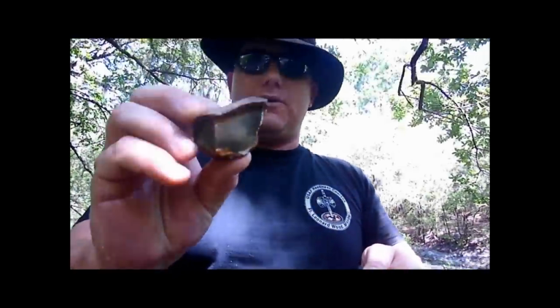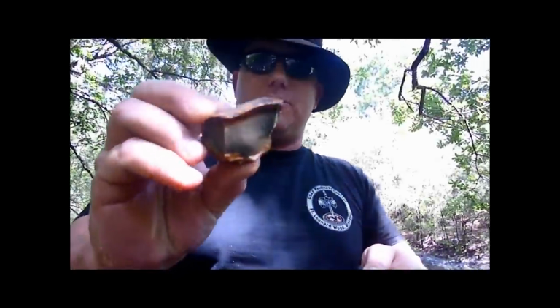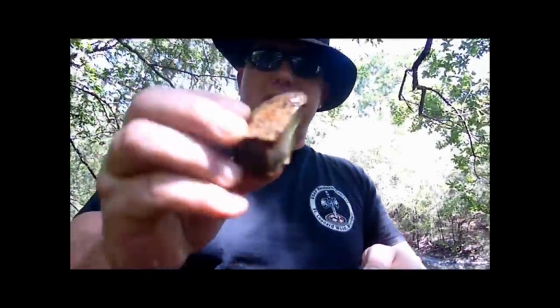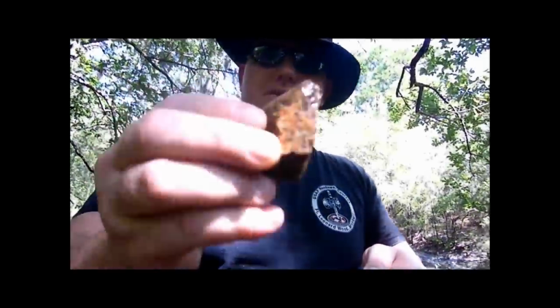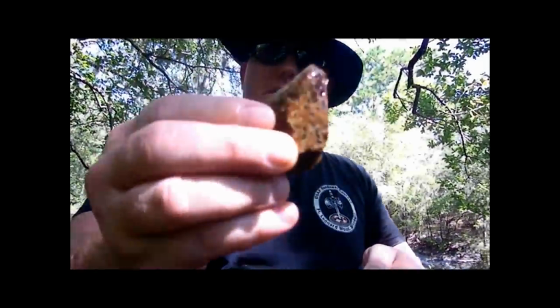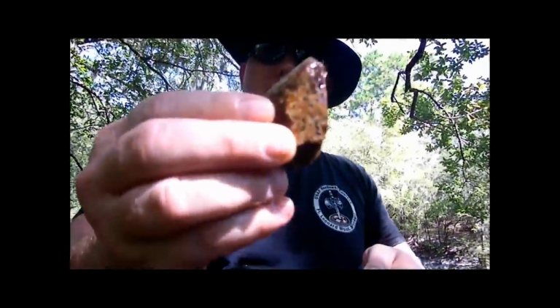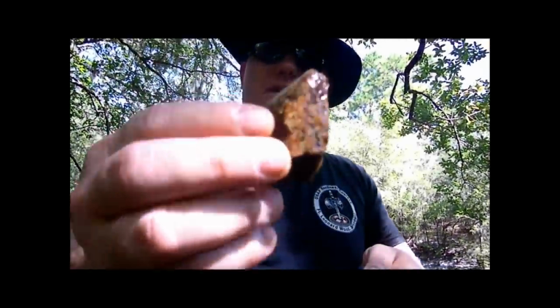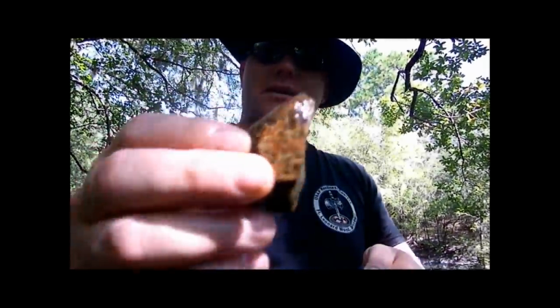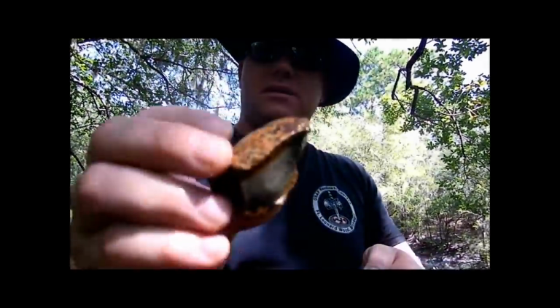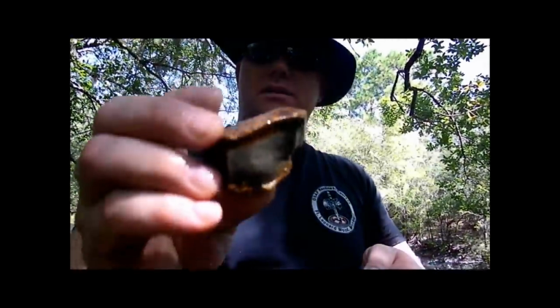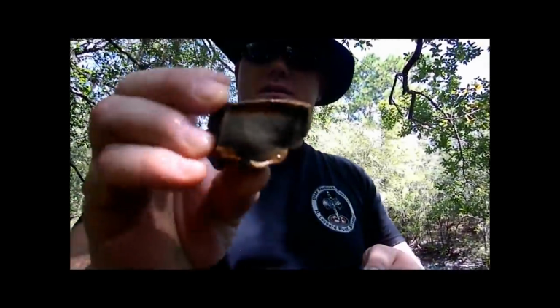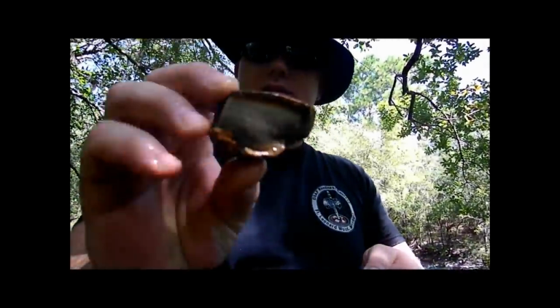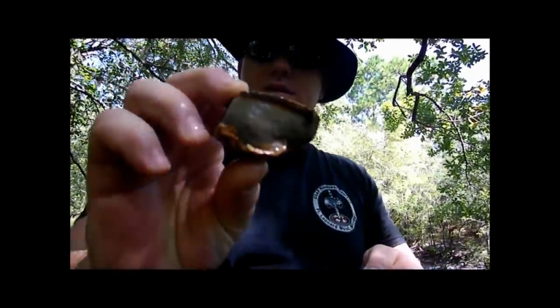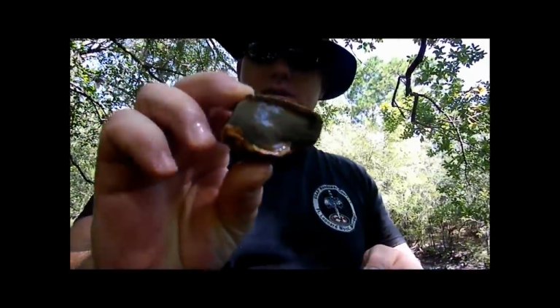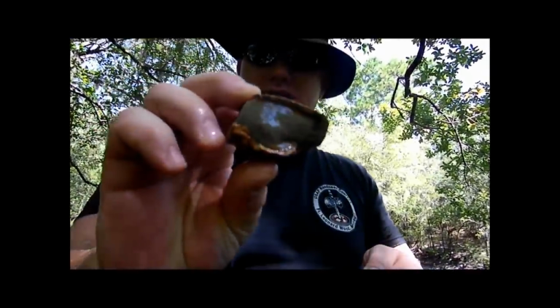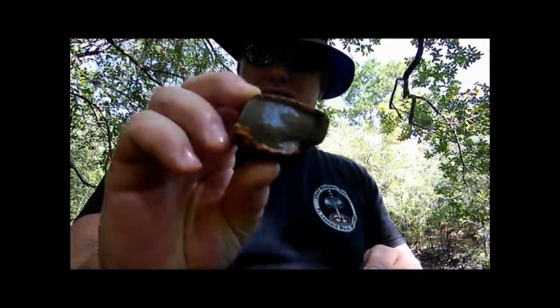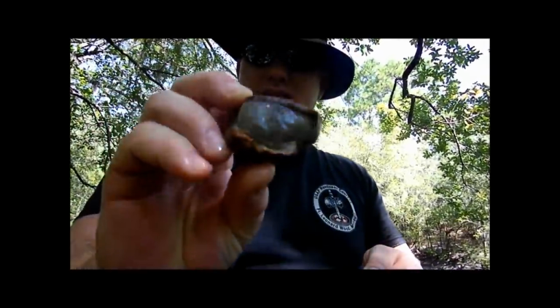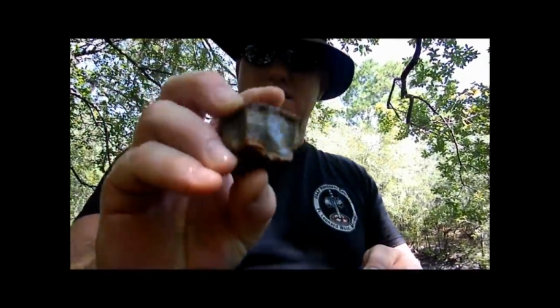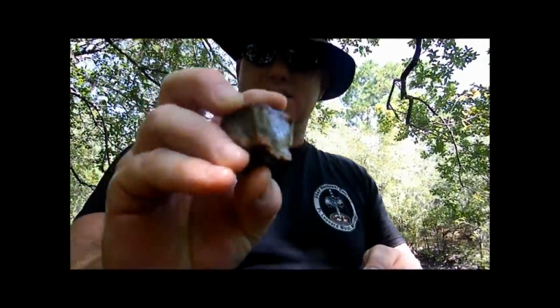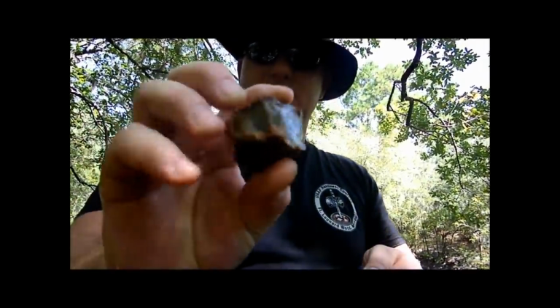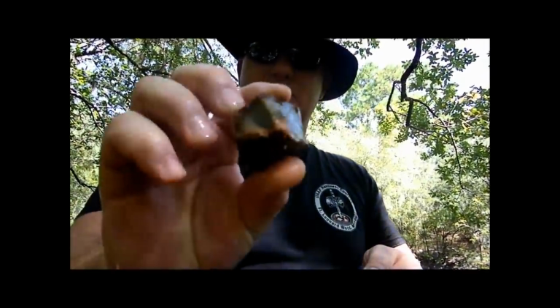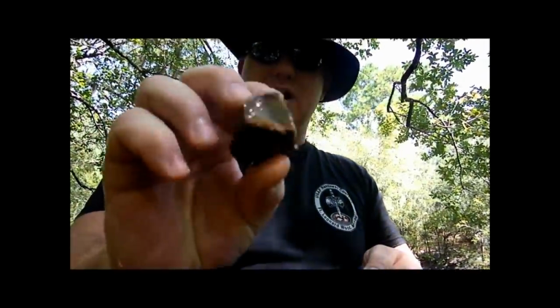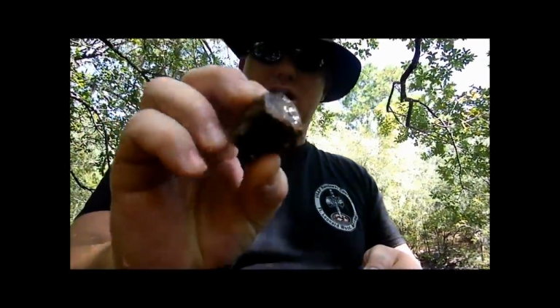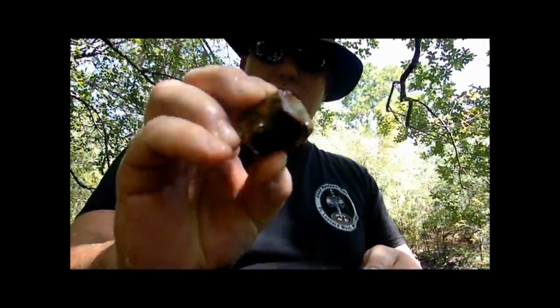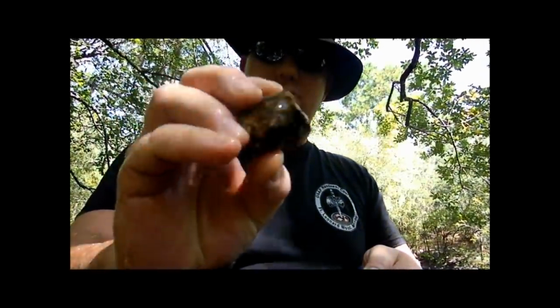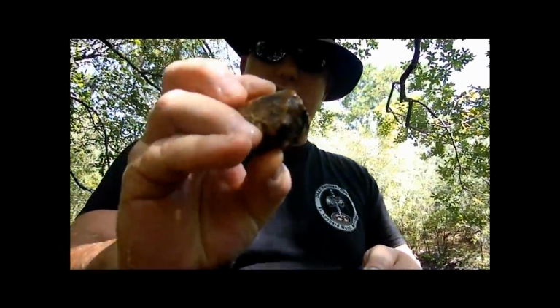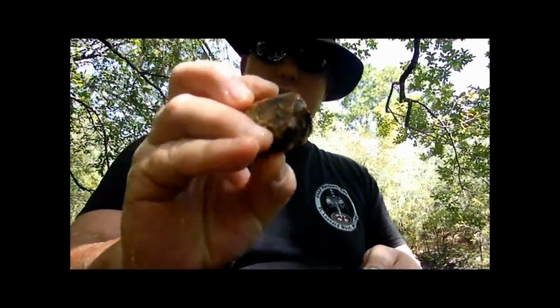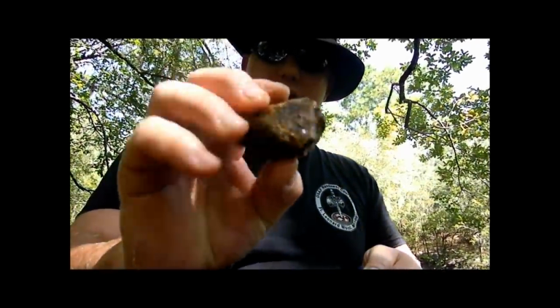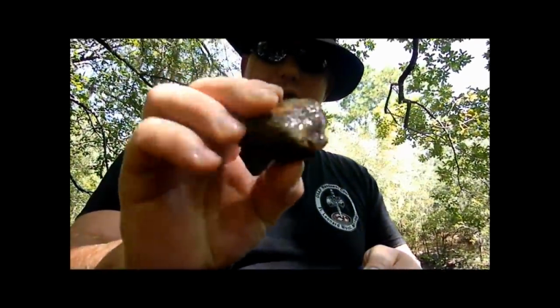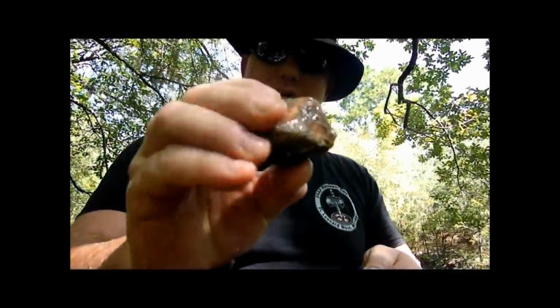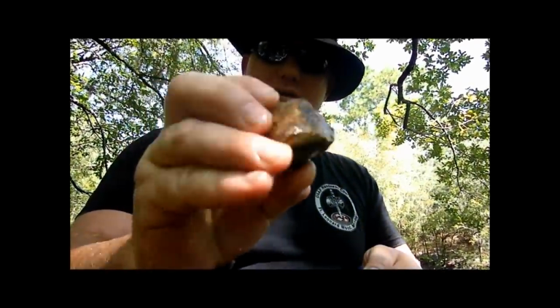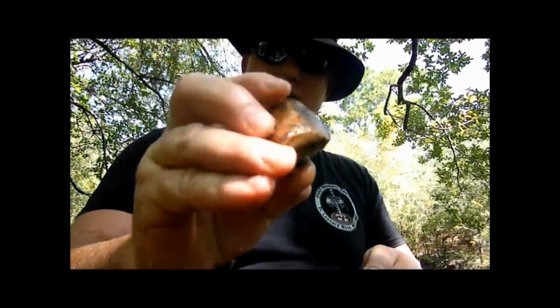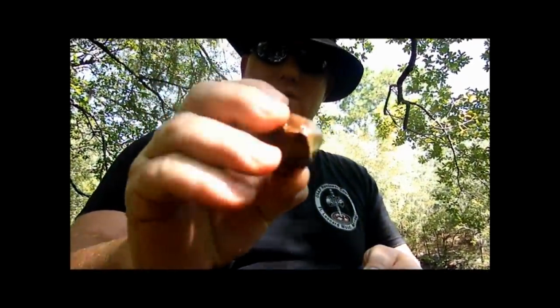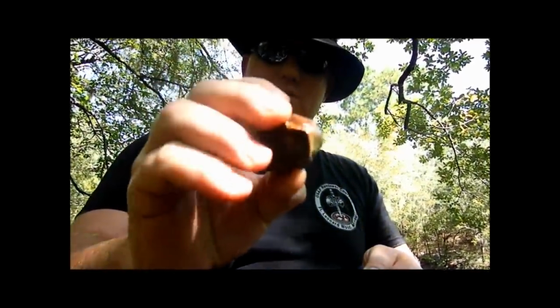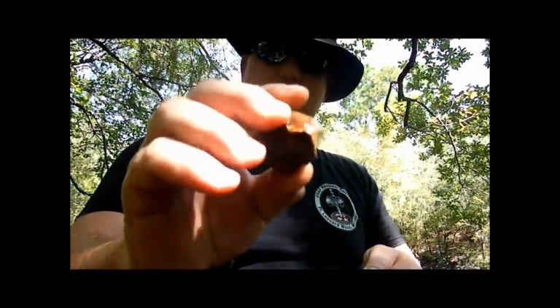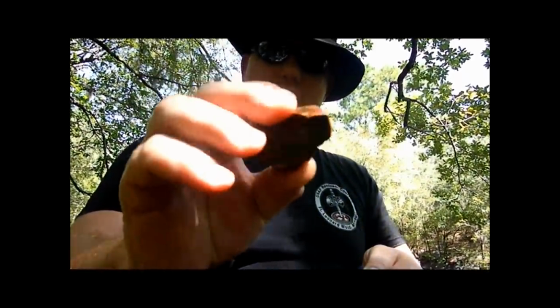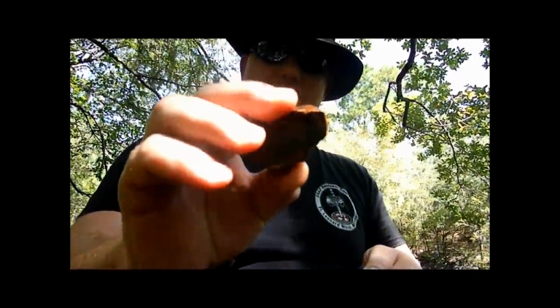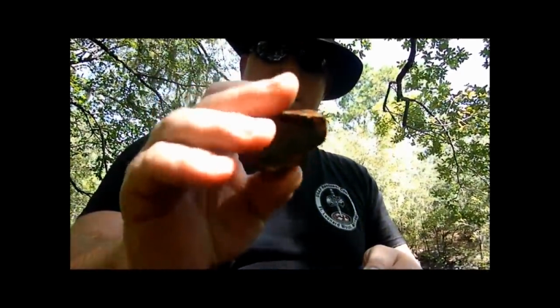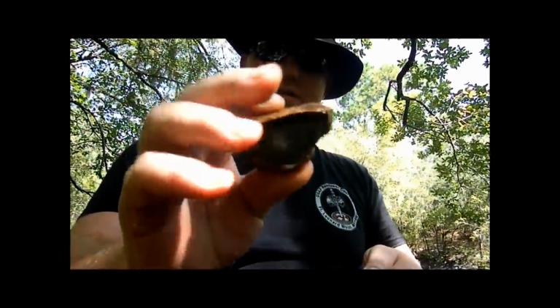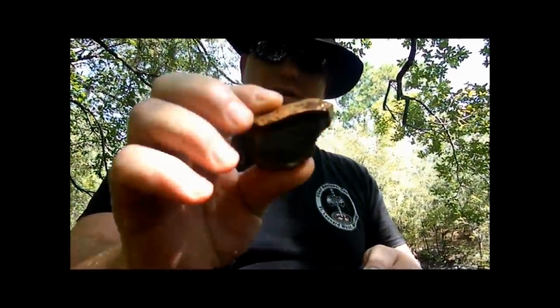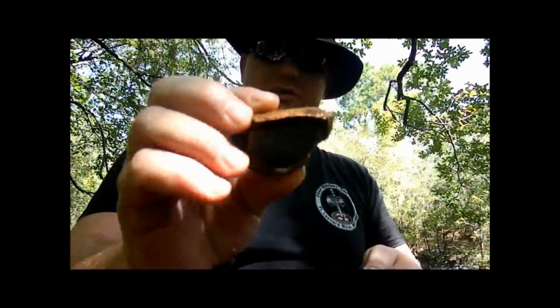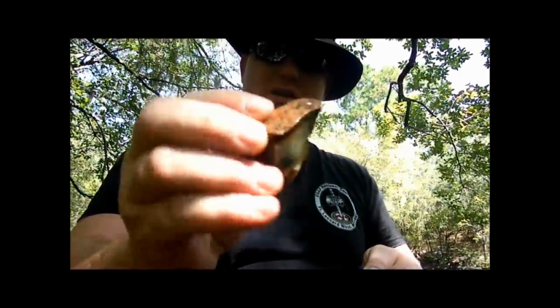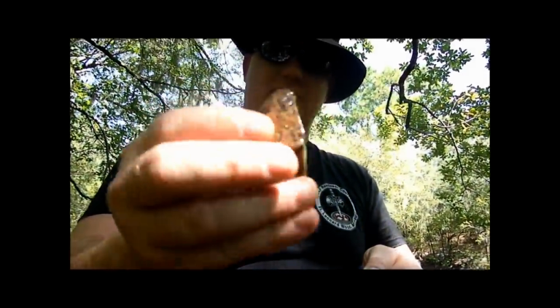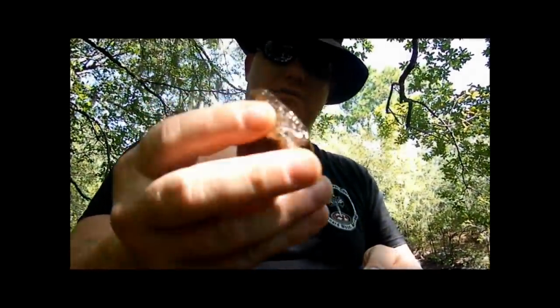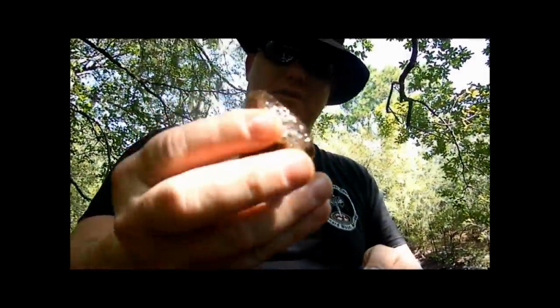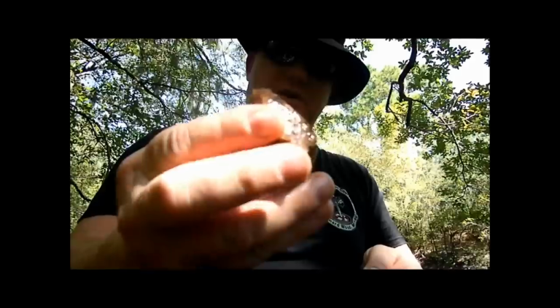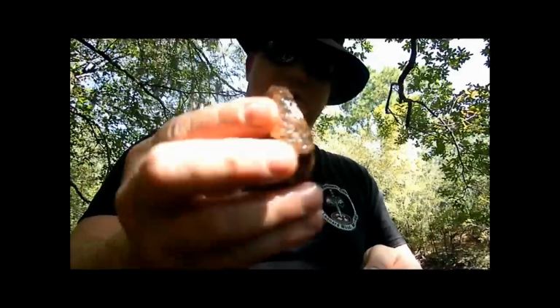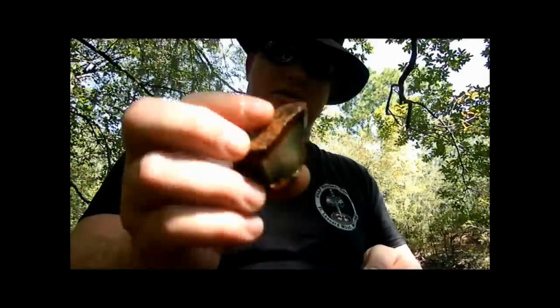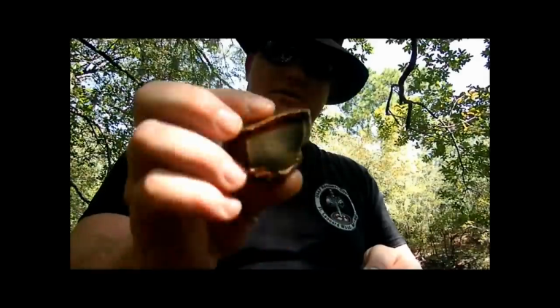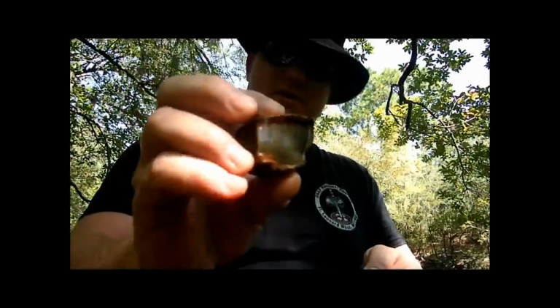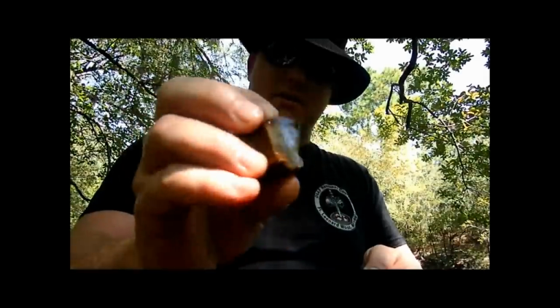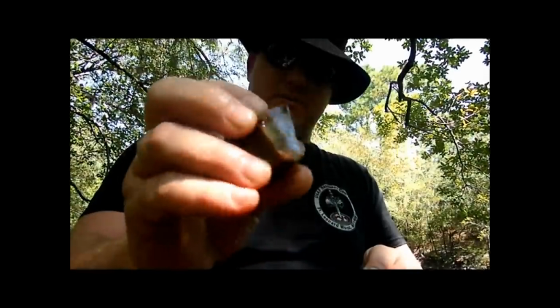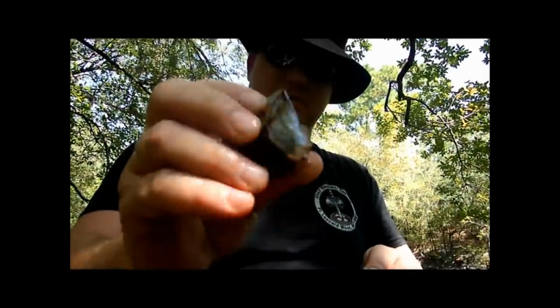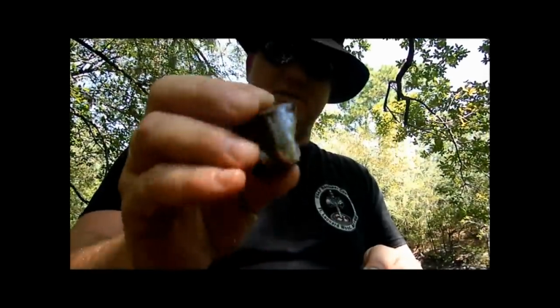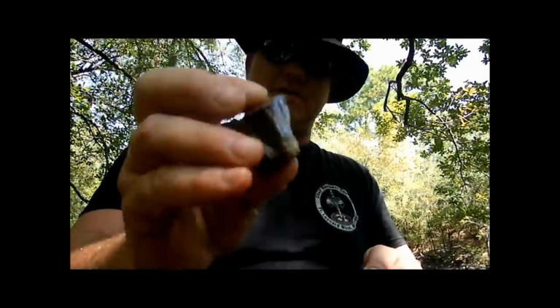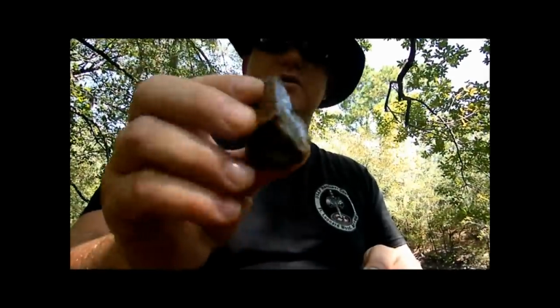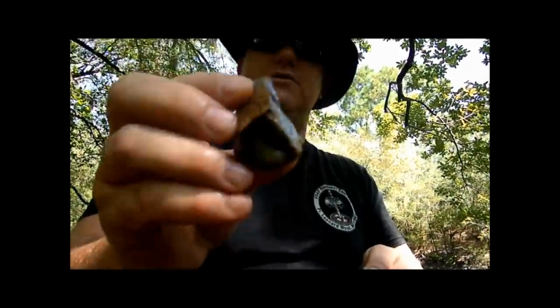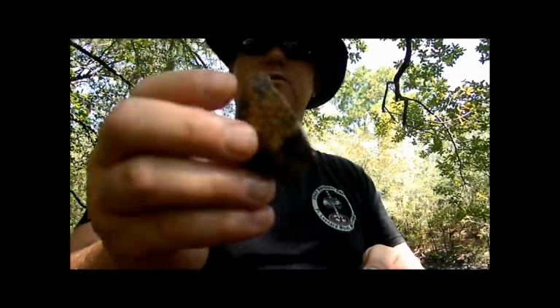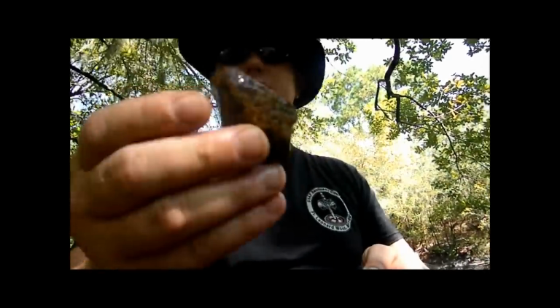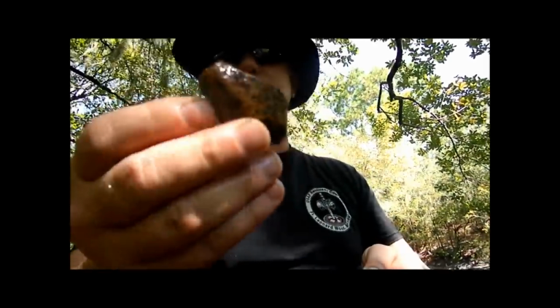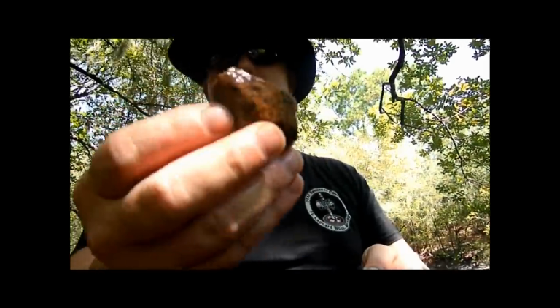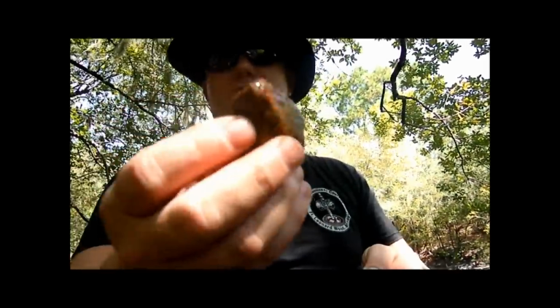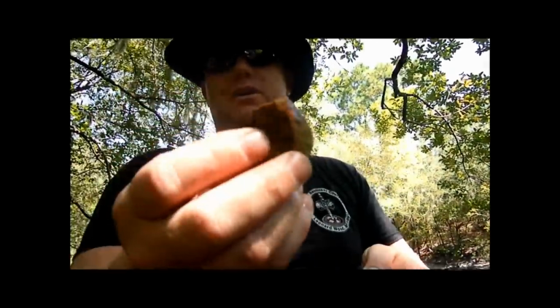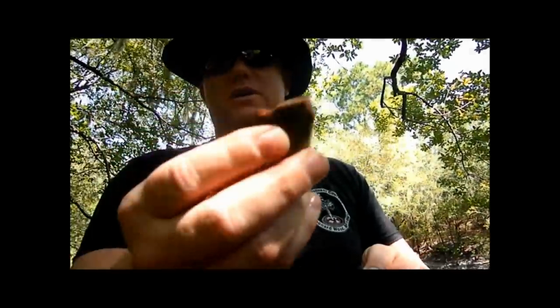I found a piece of flint. I'm going to knock off the outer cortex and I should have a very nice piece of flint under there.